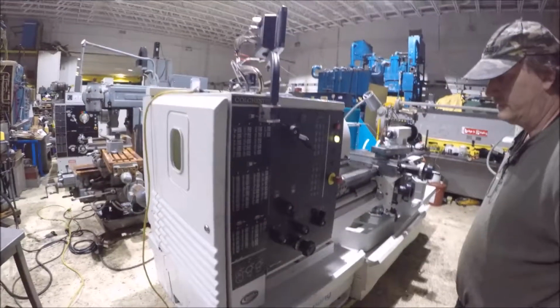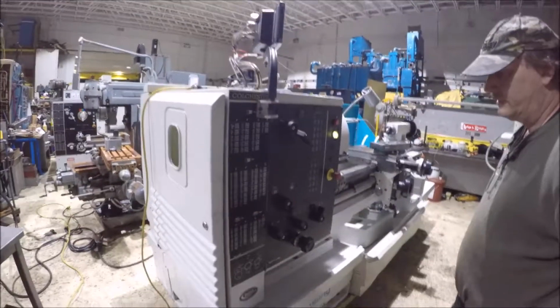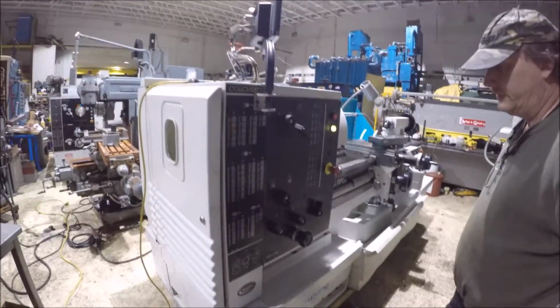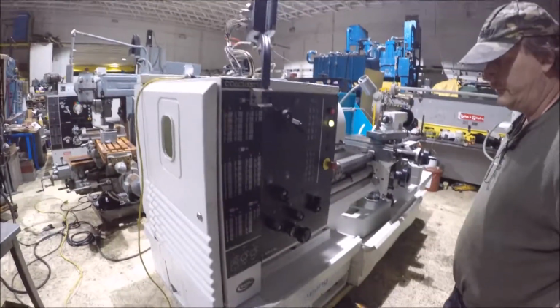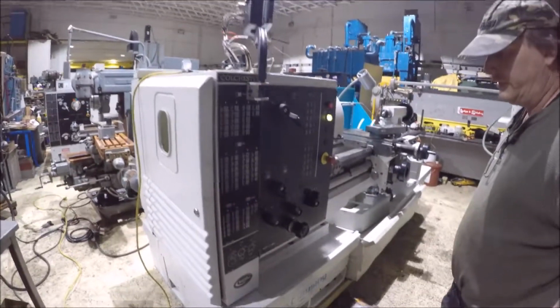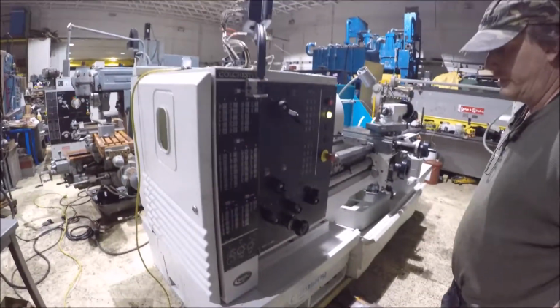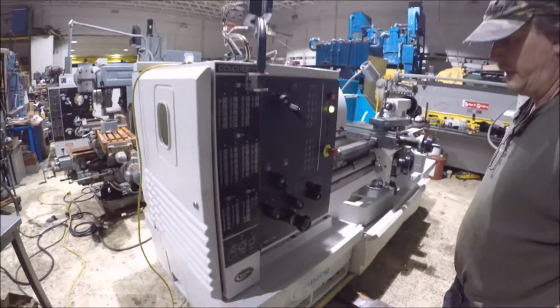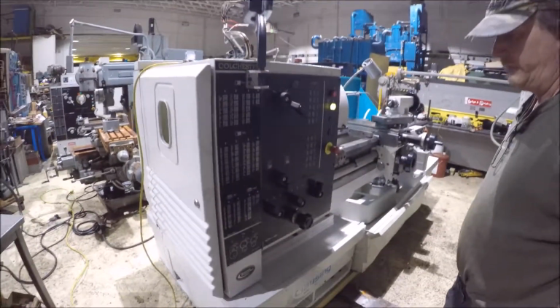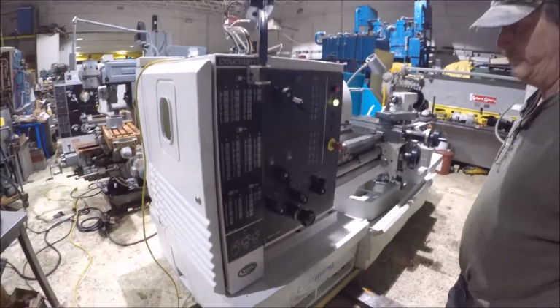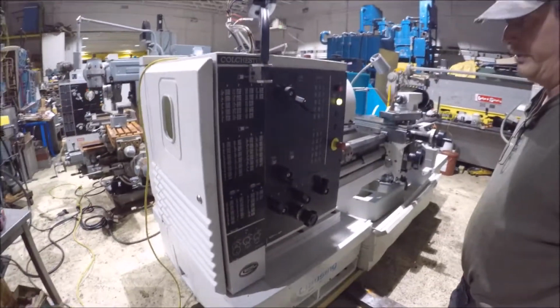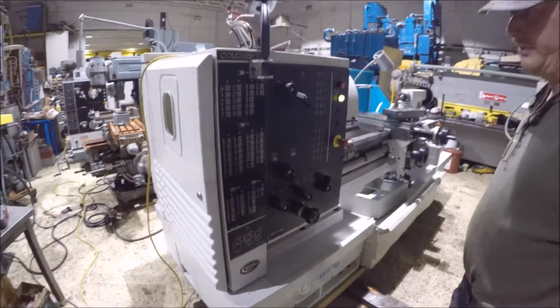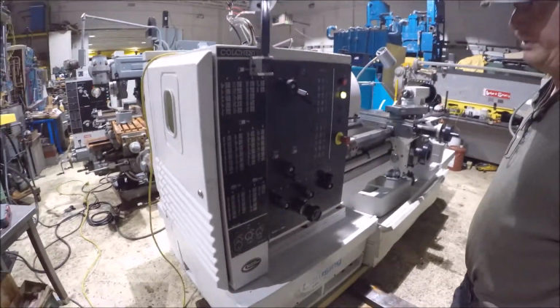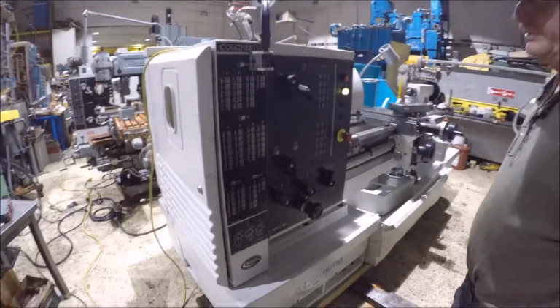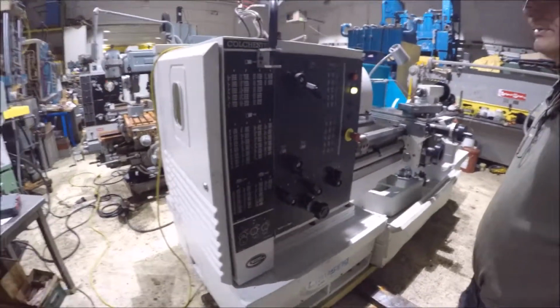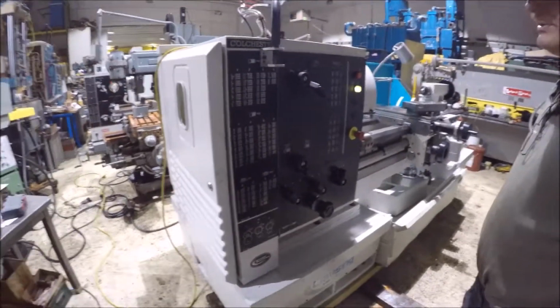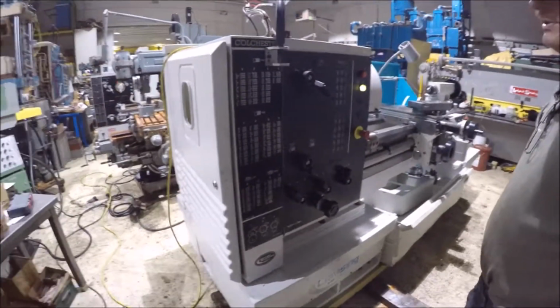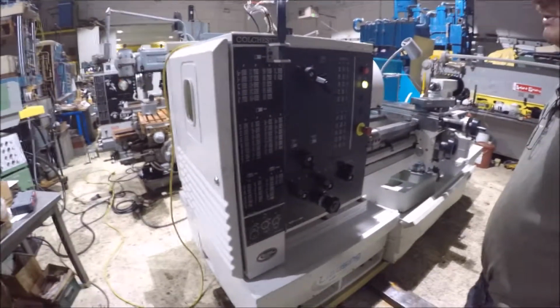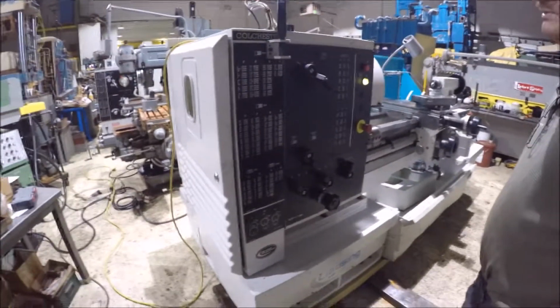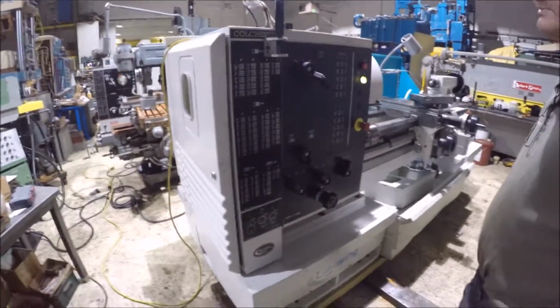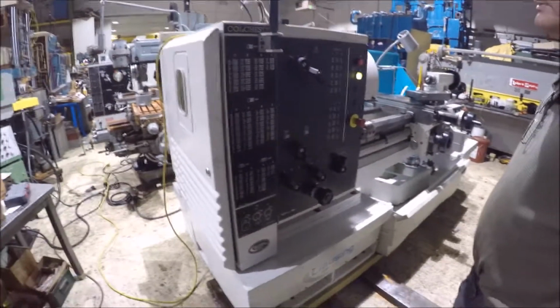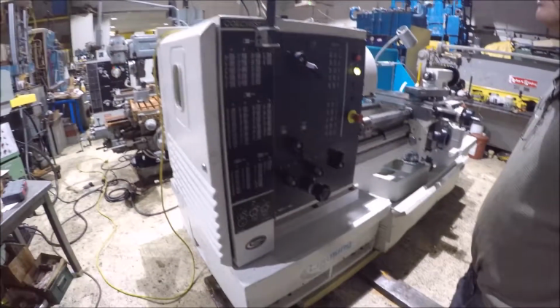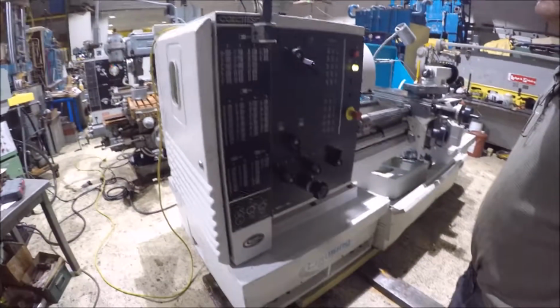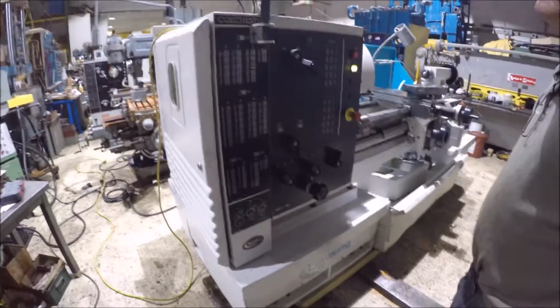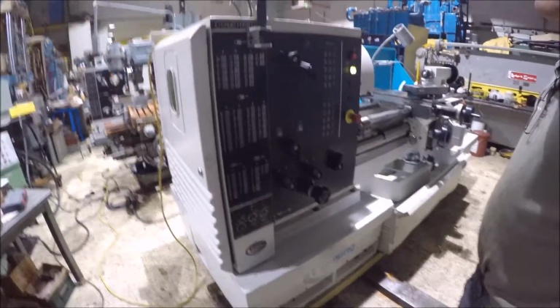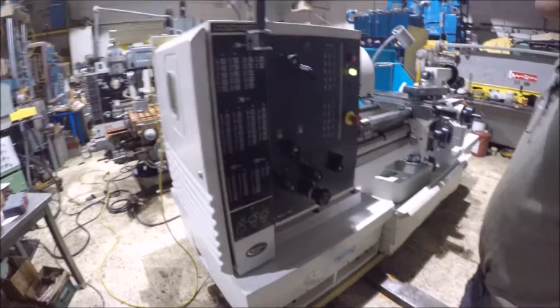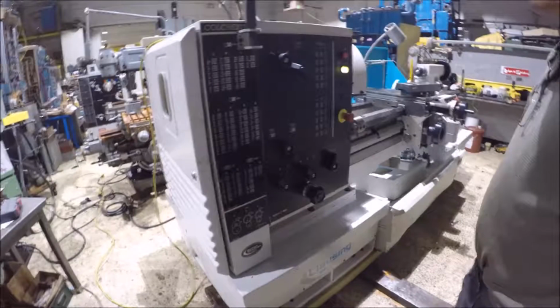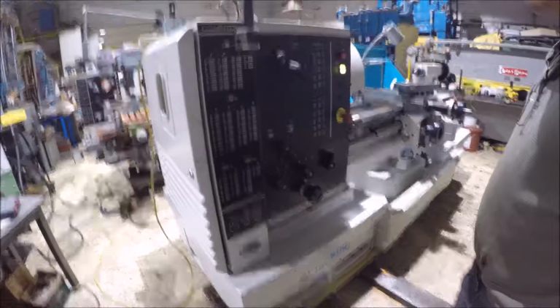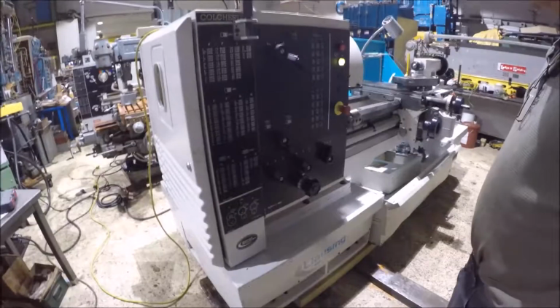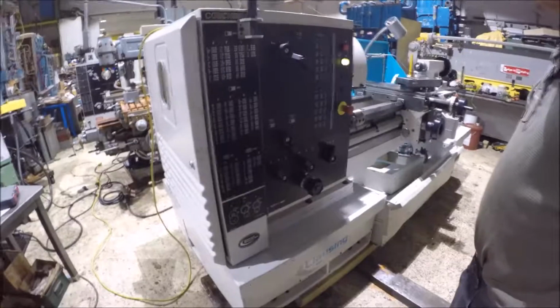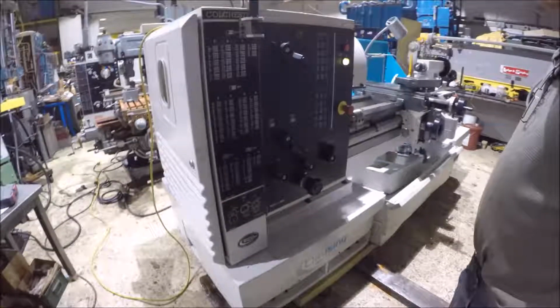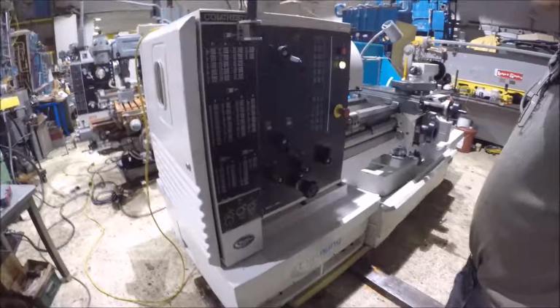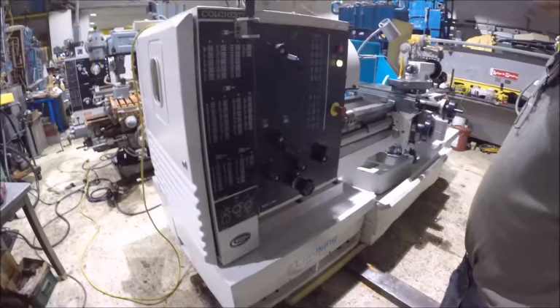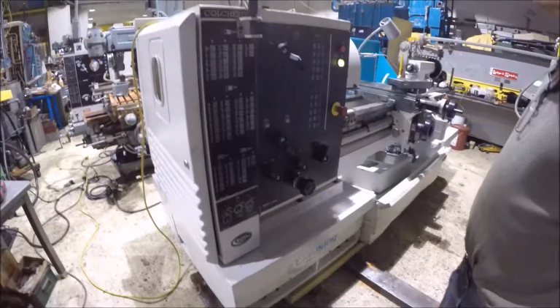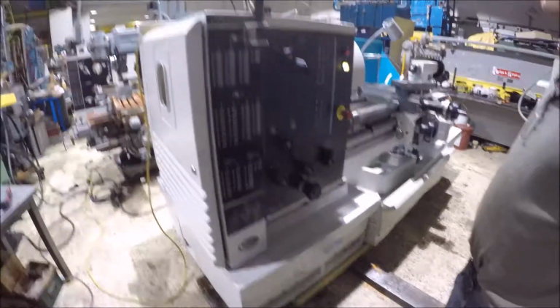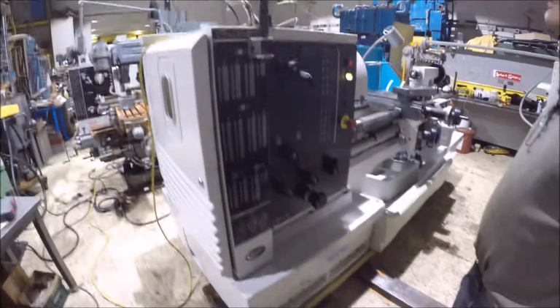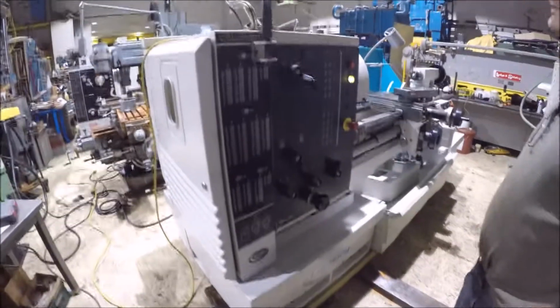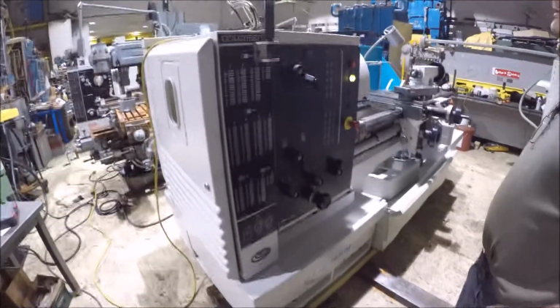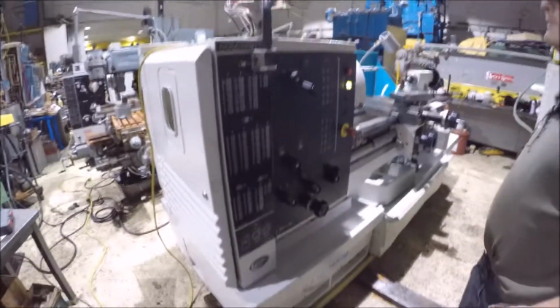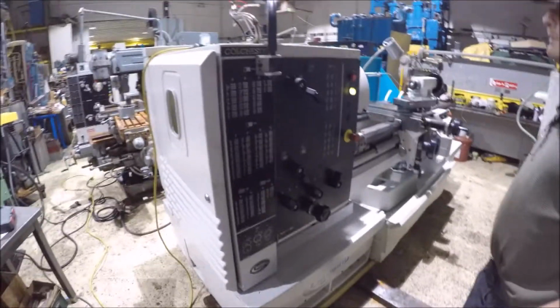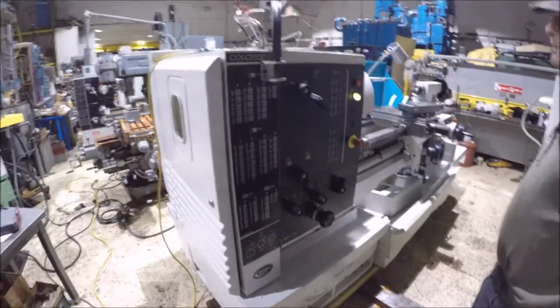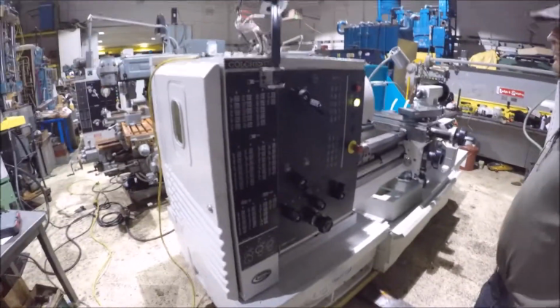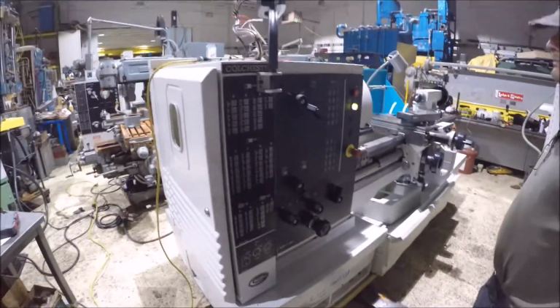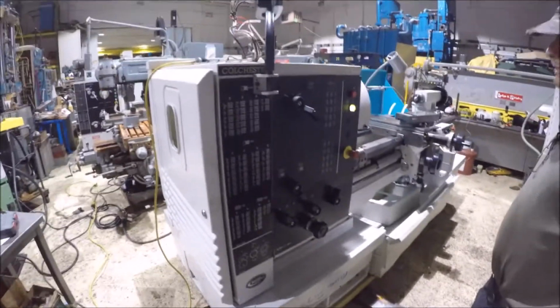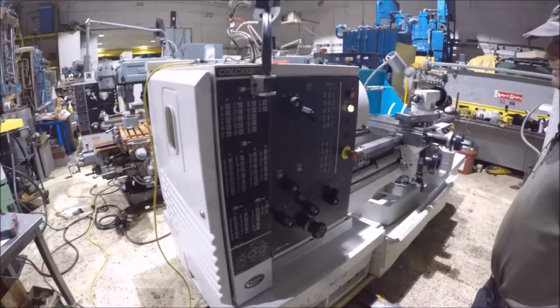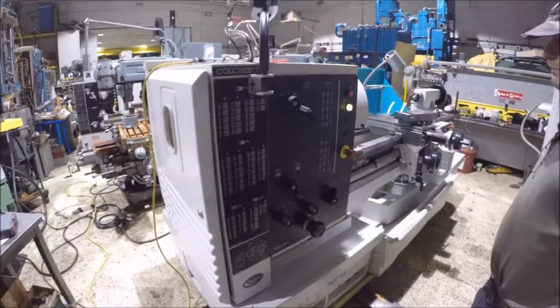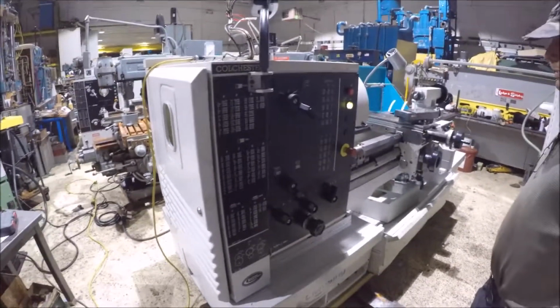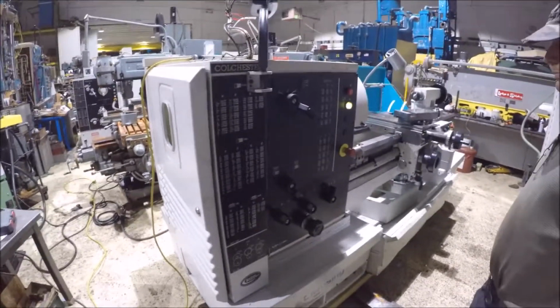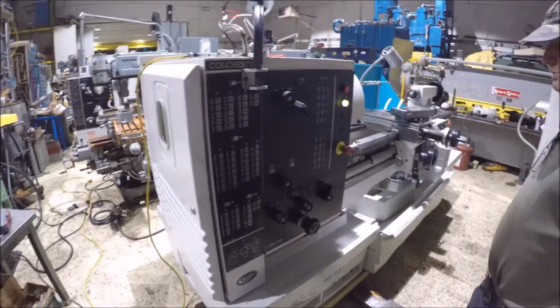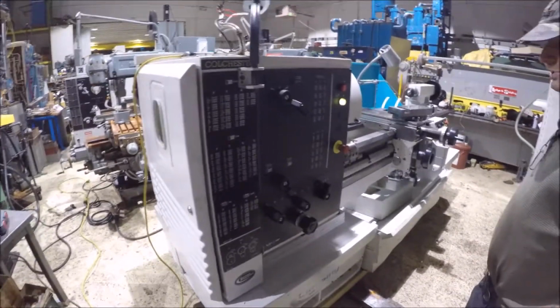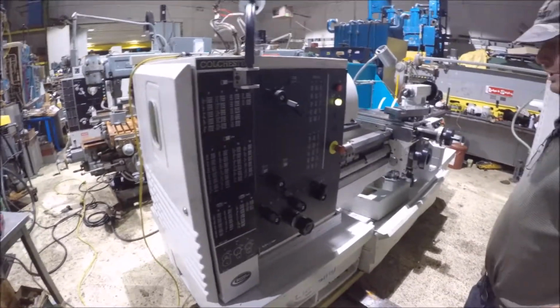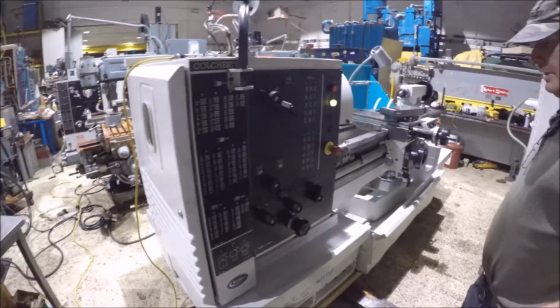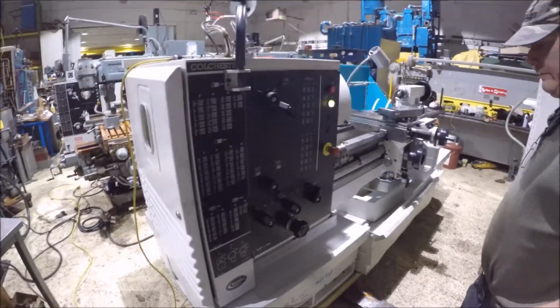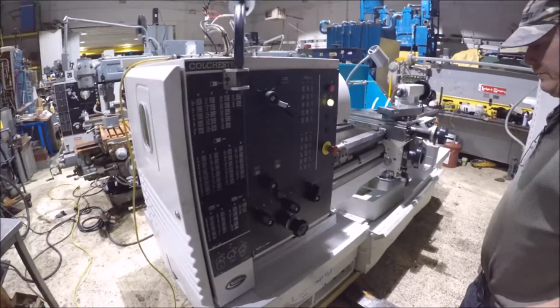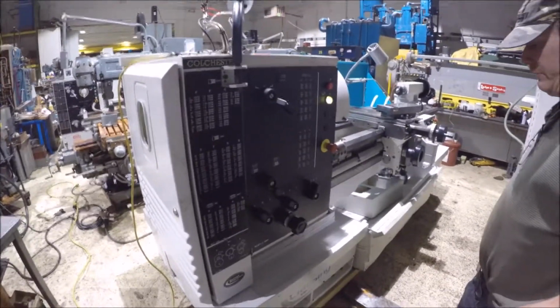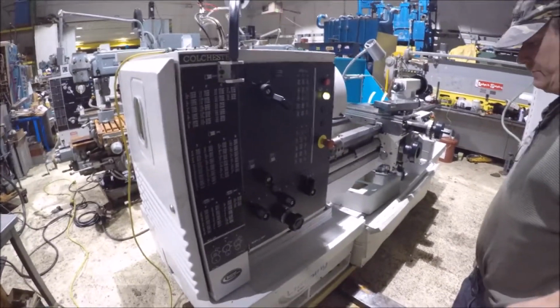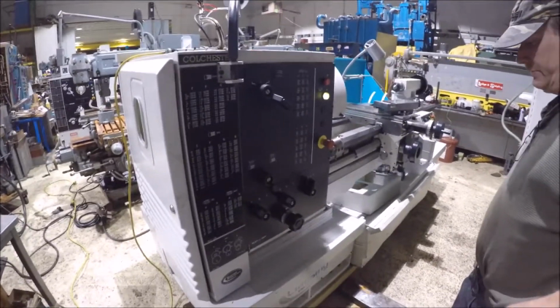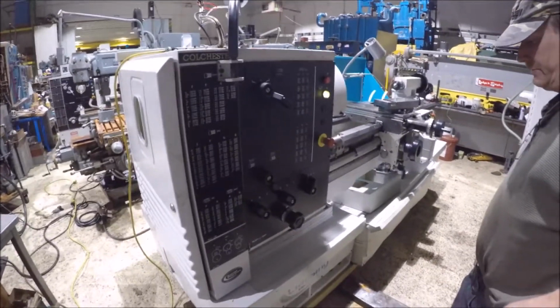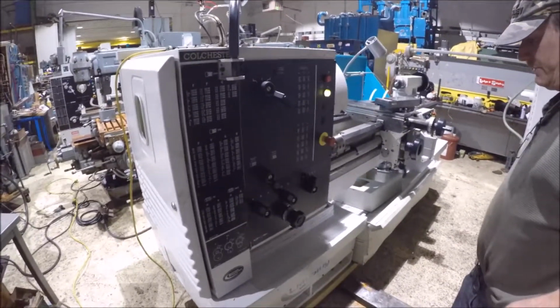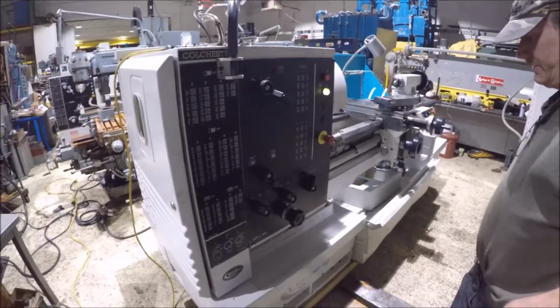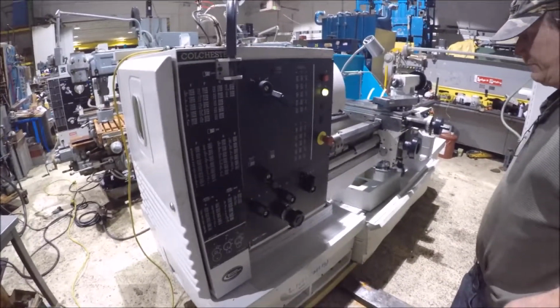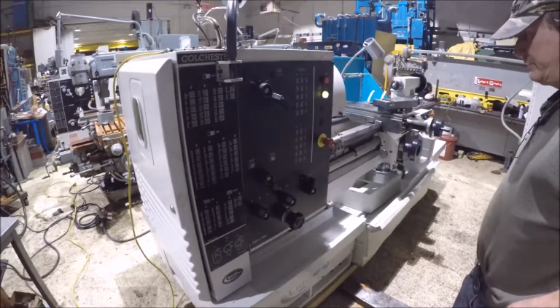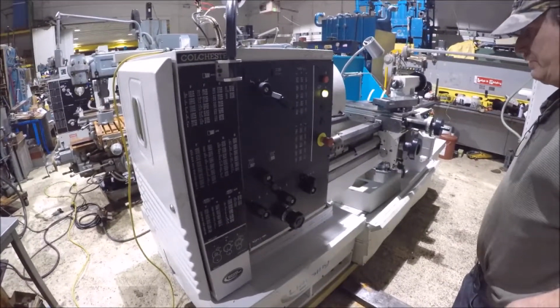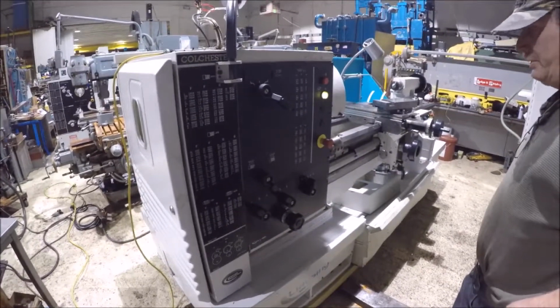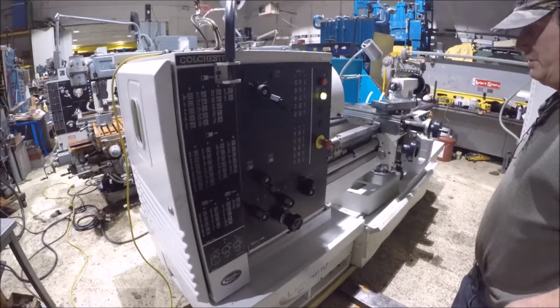There are angular bearings. Thanks for watching the machine — any questions, give me a call.